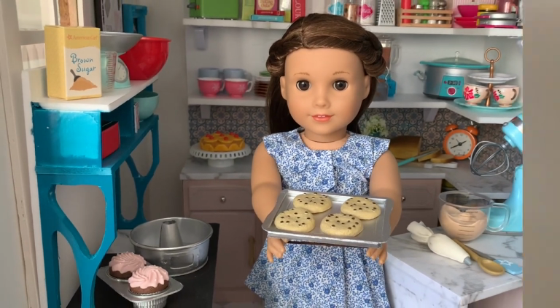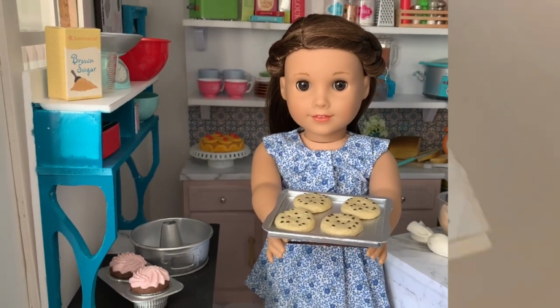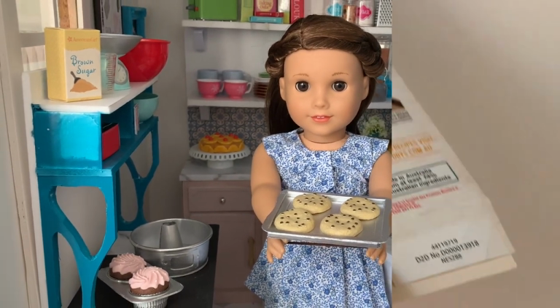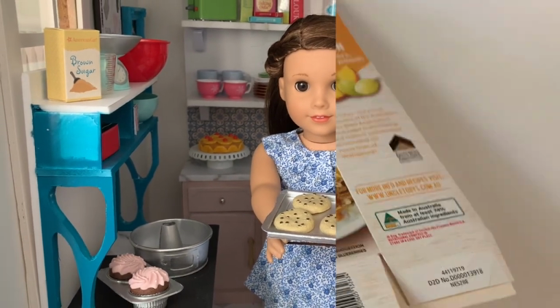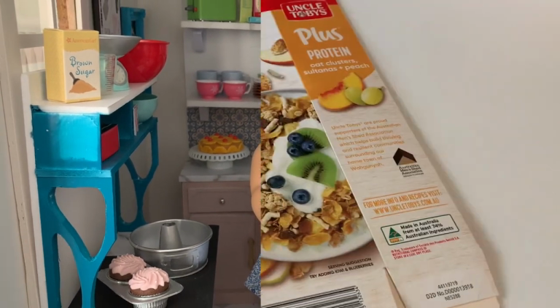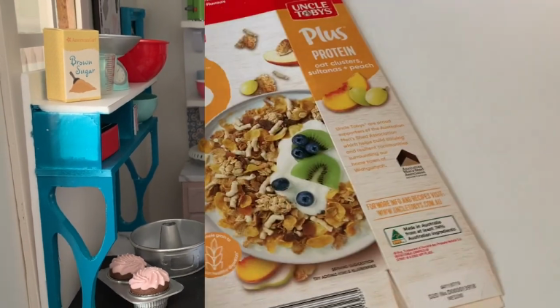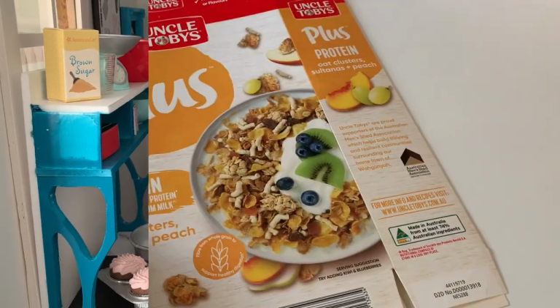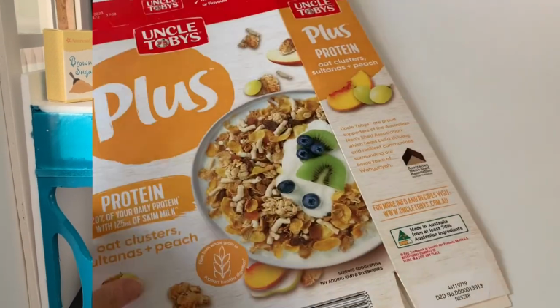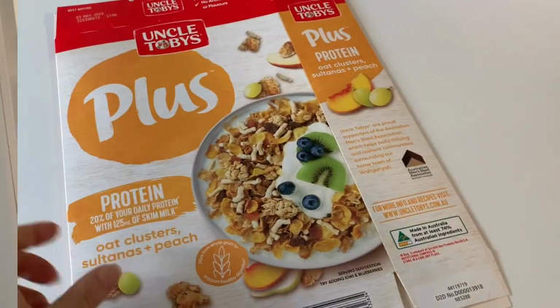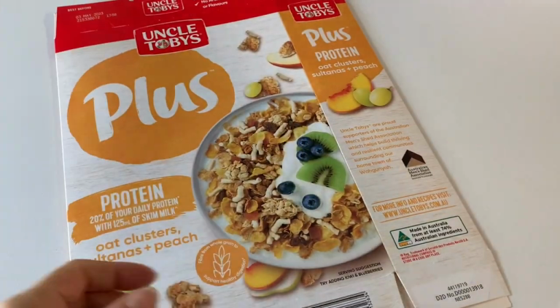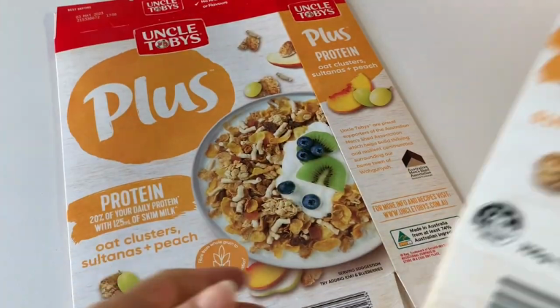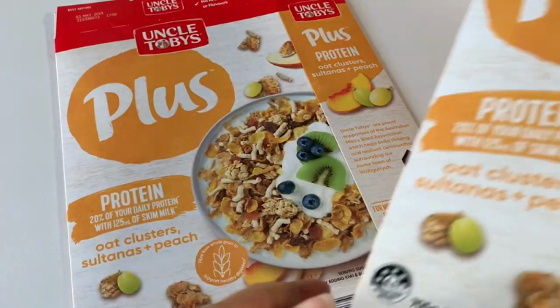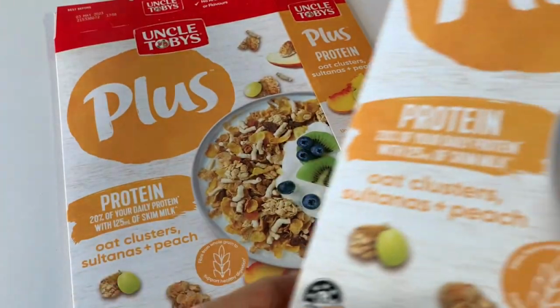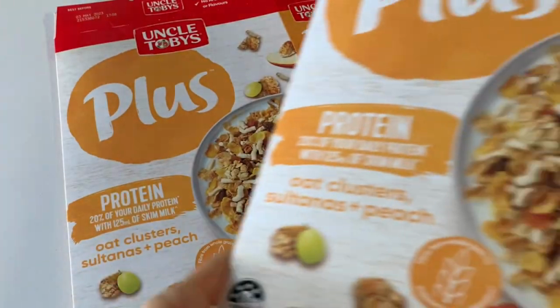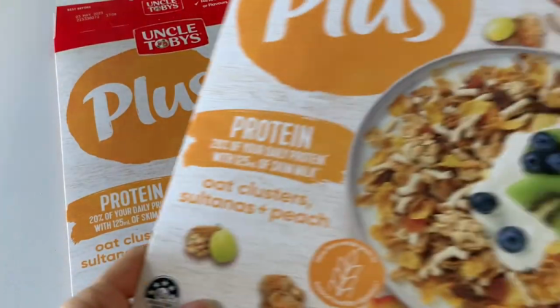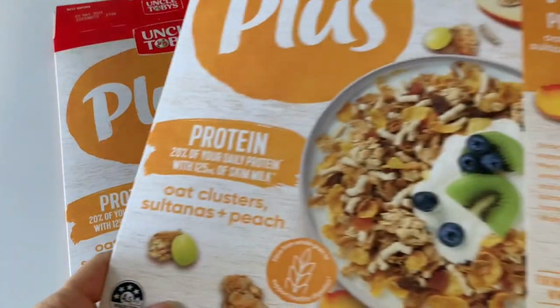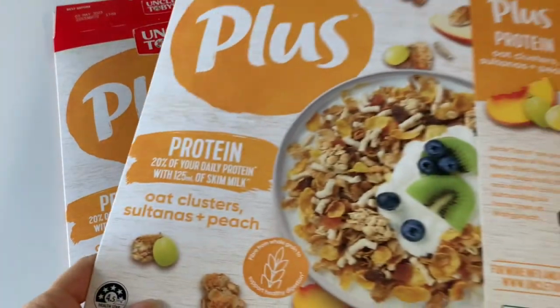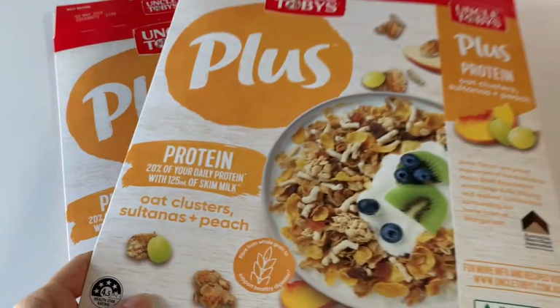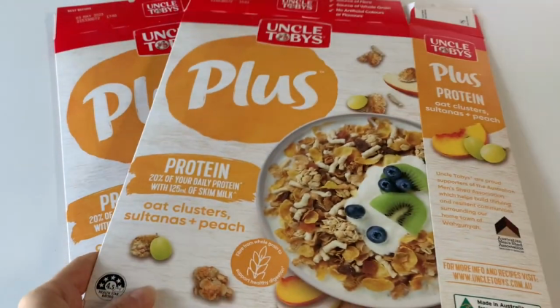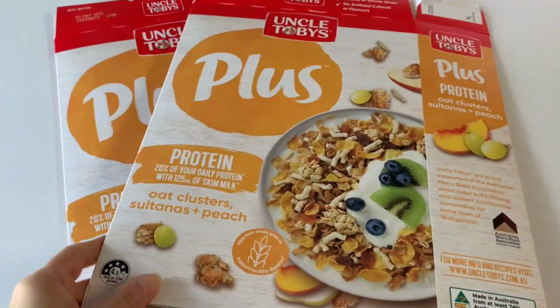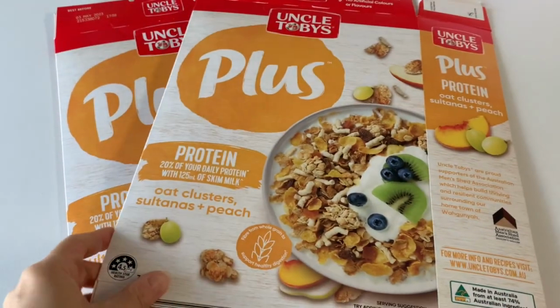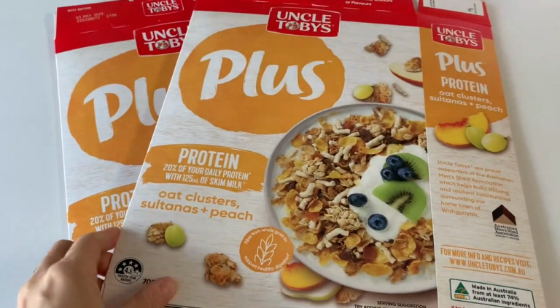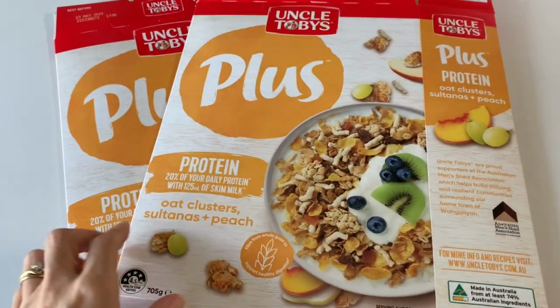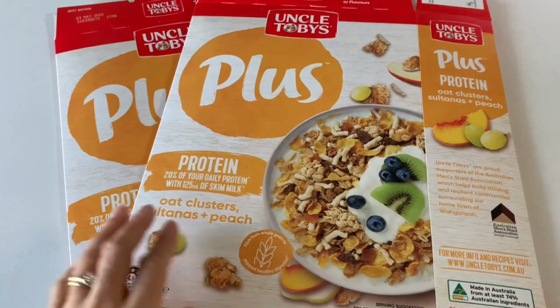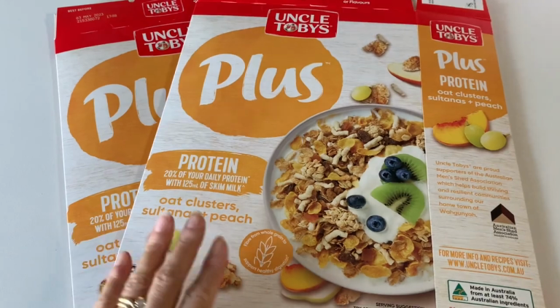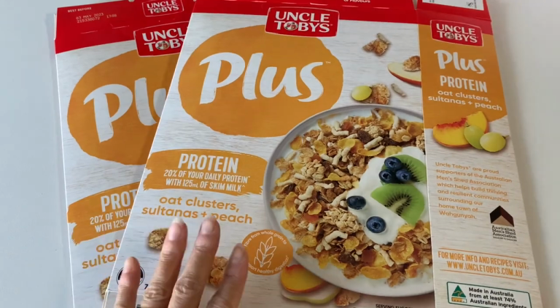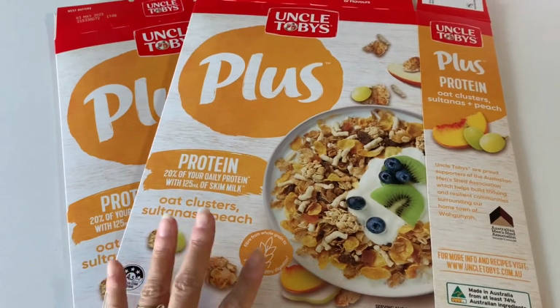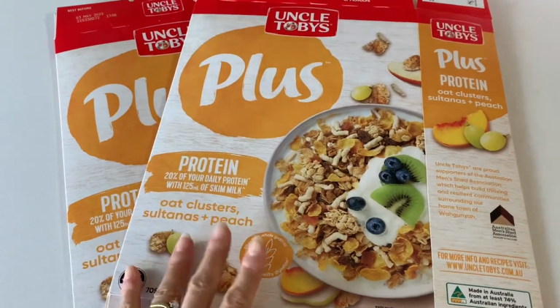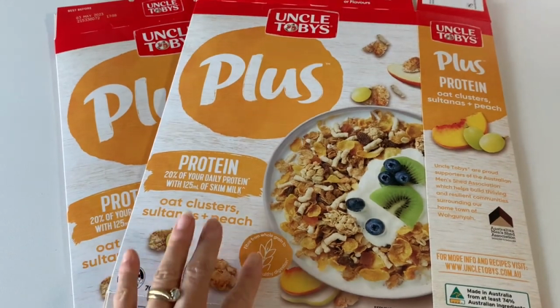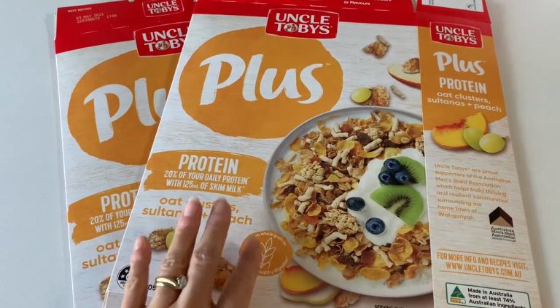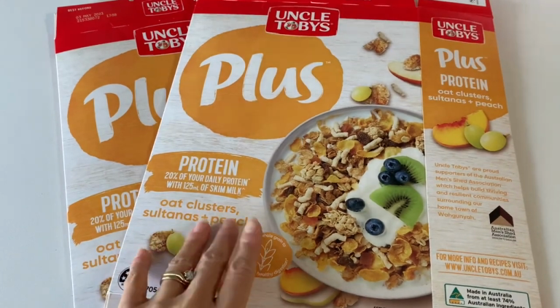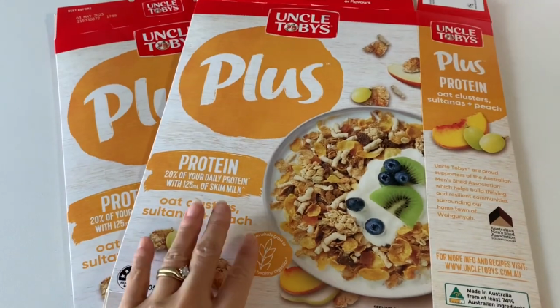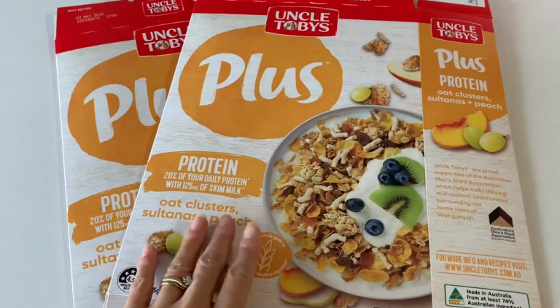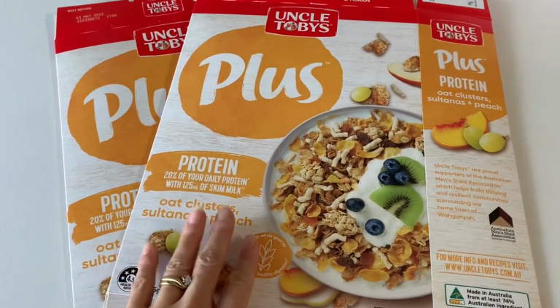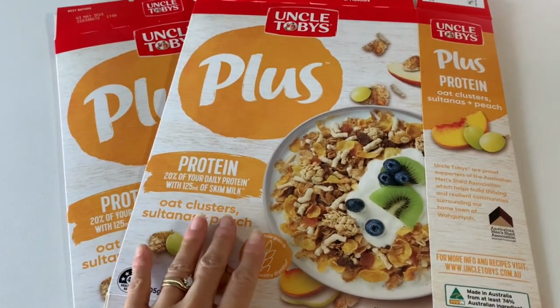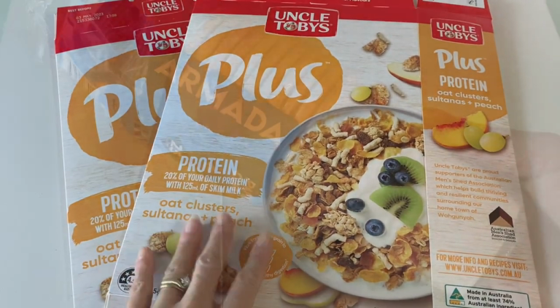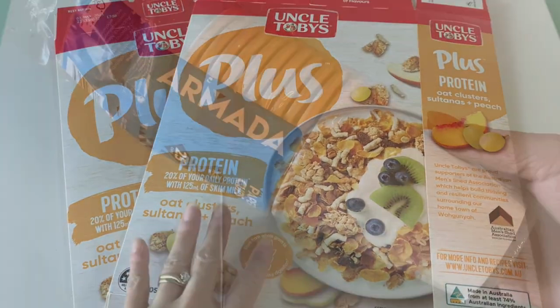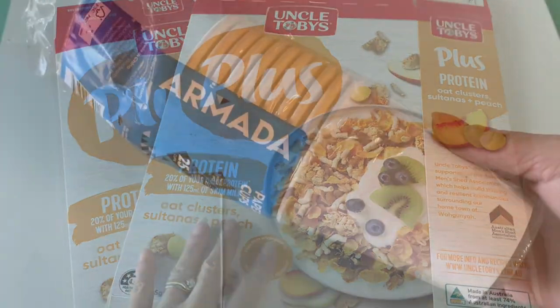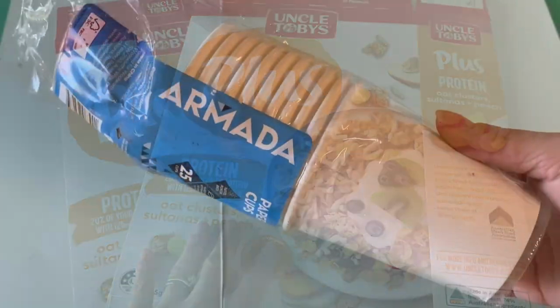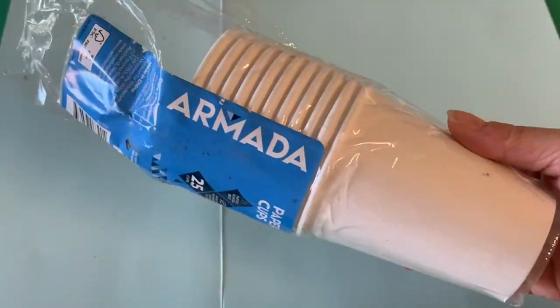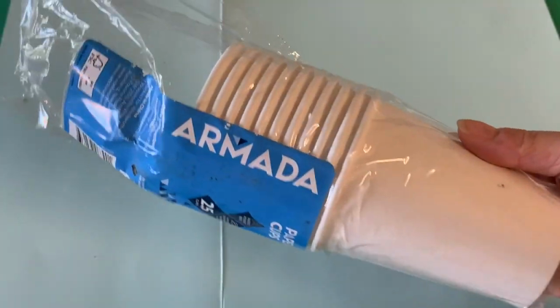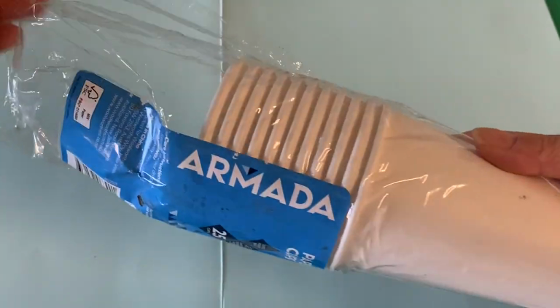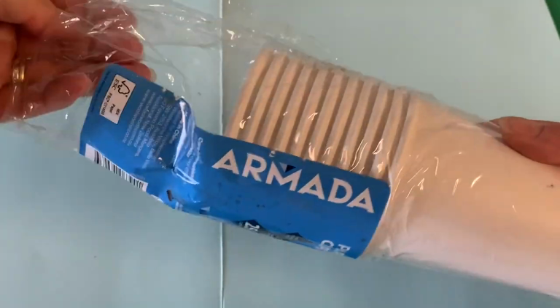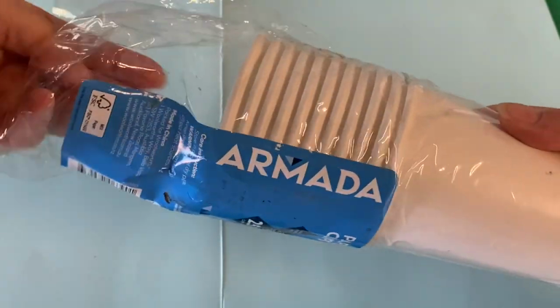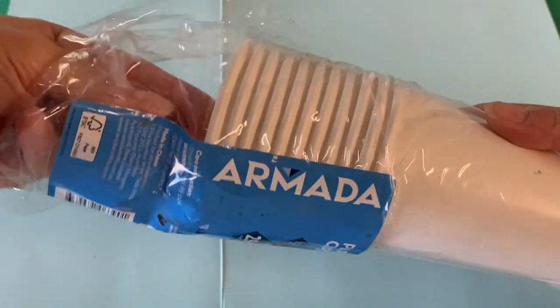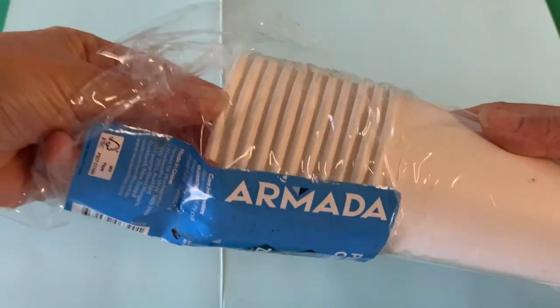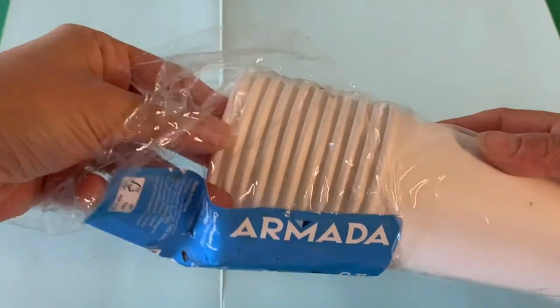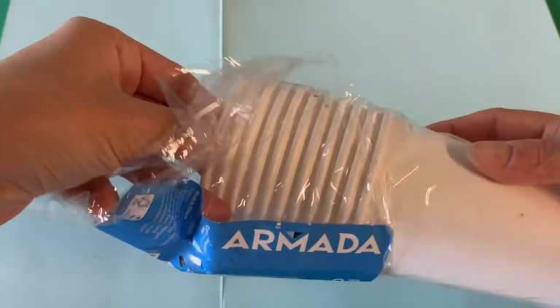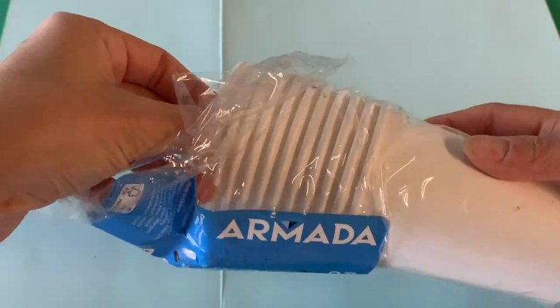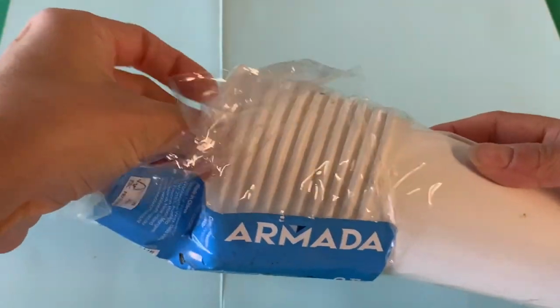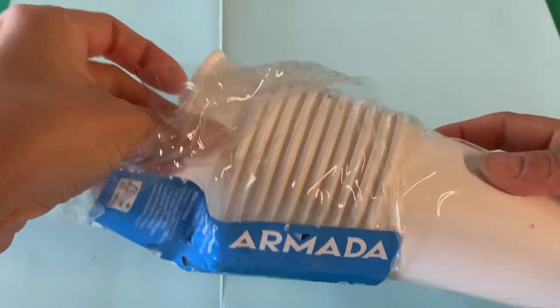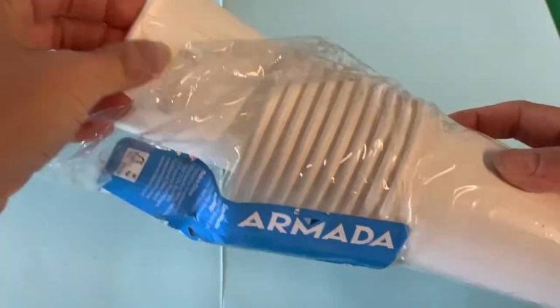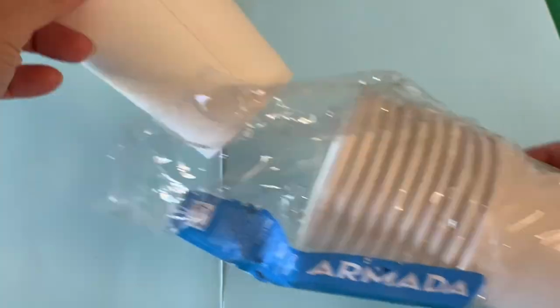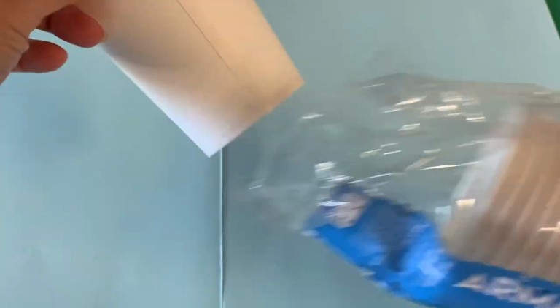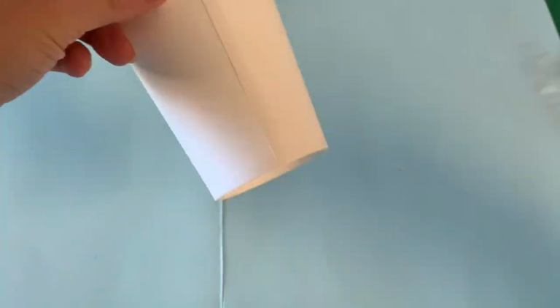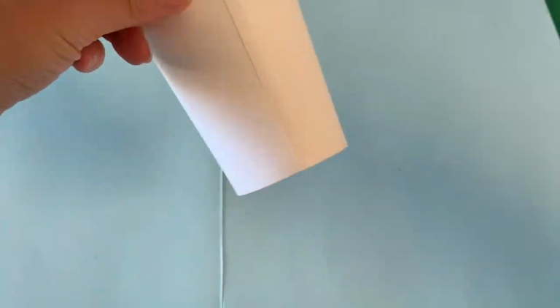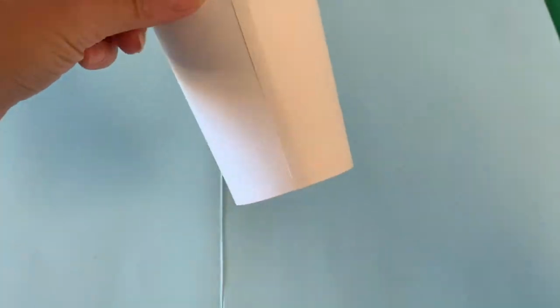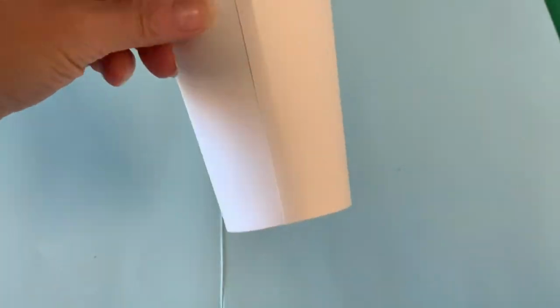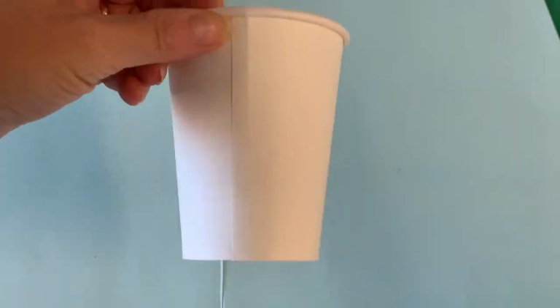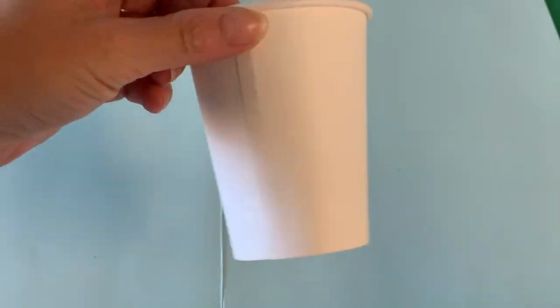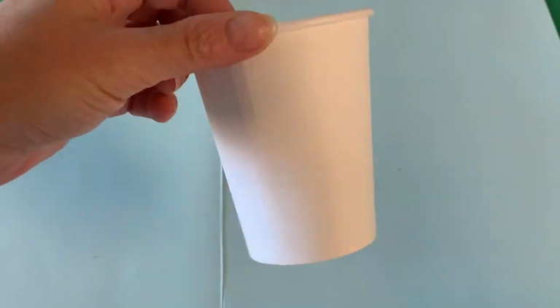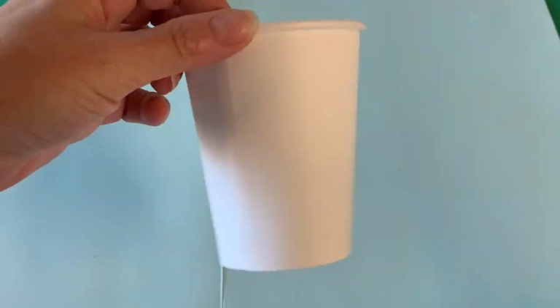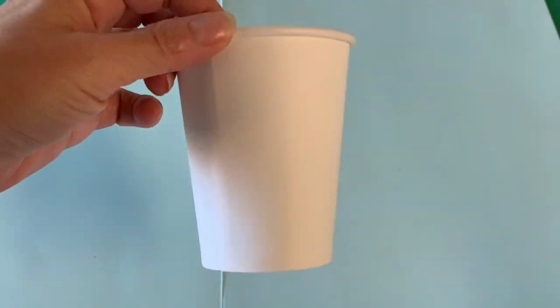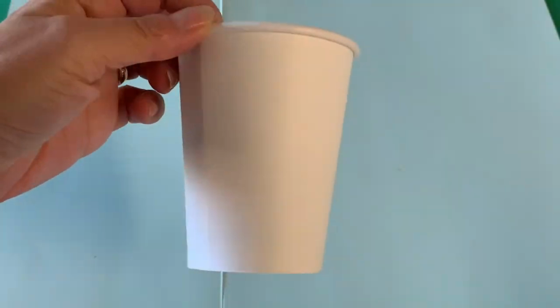Let's get making! For this craft we are using recycled paperboard and for the cake pan, a paper cup.